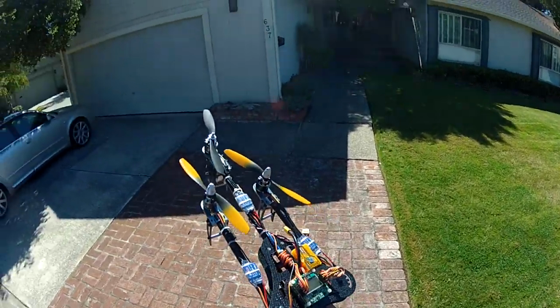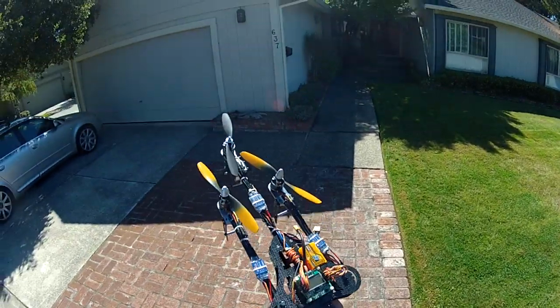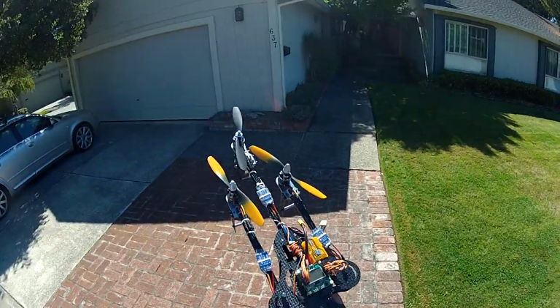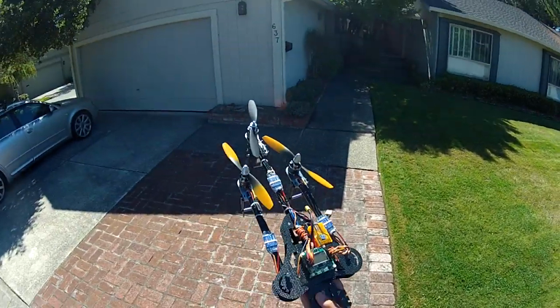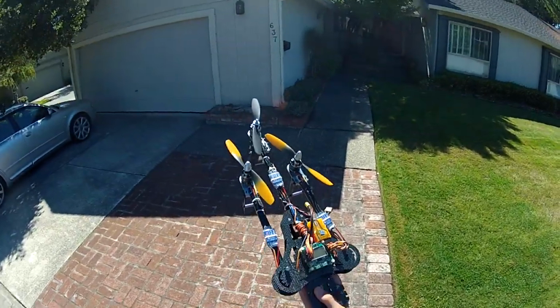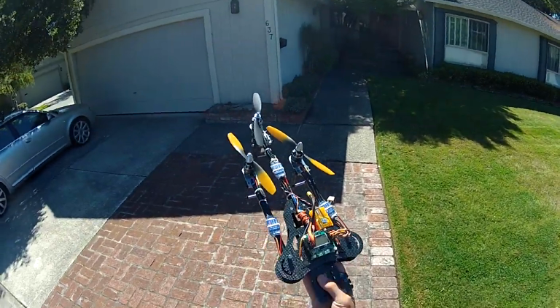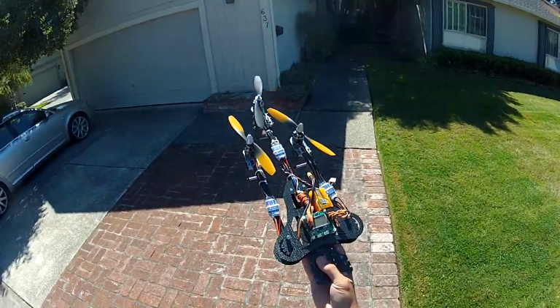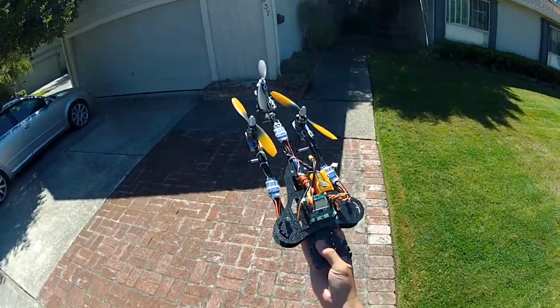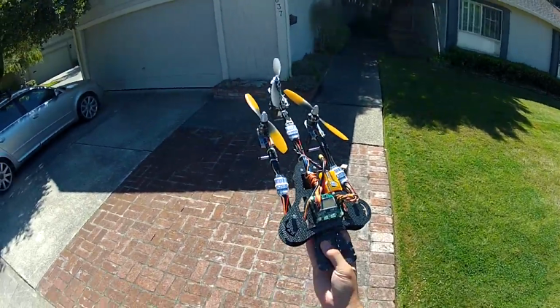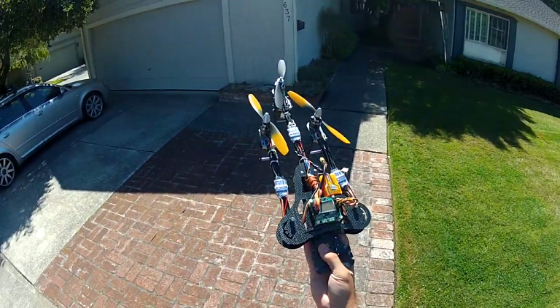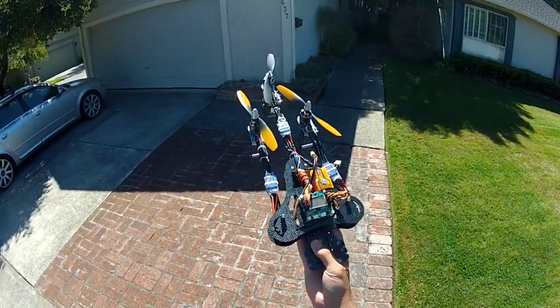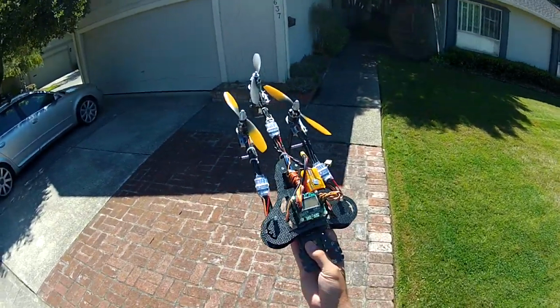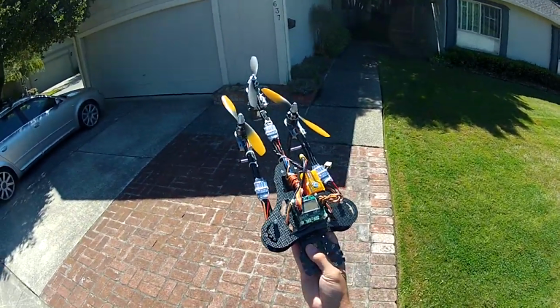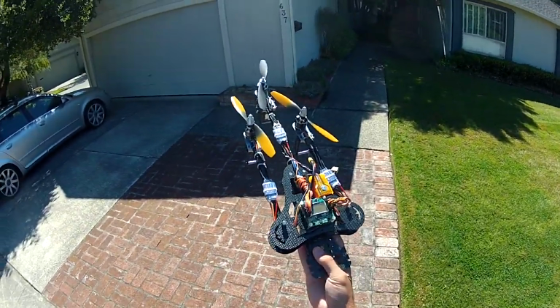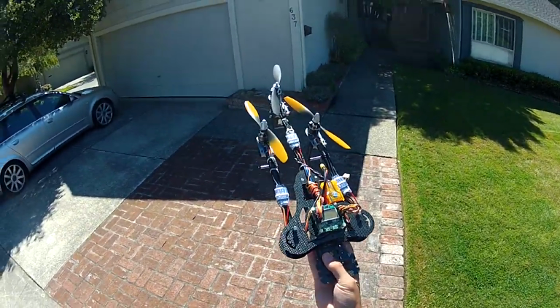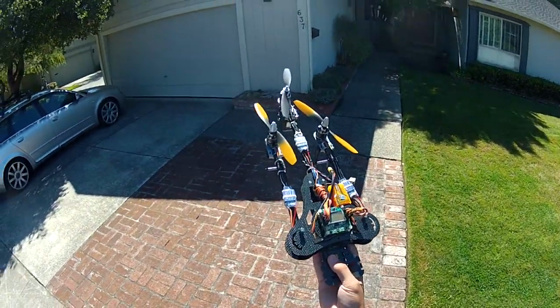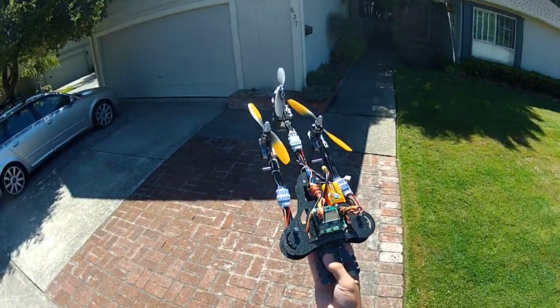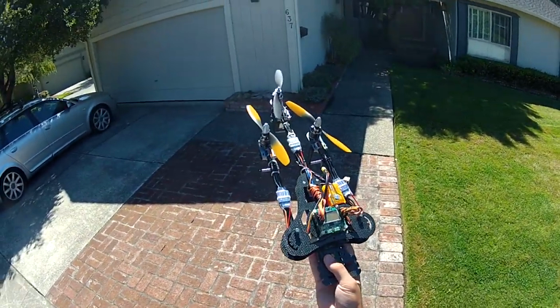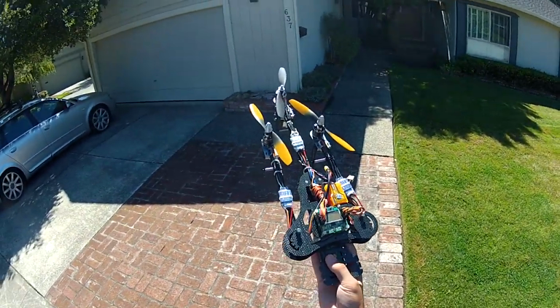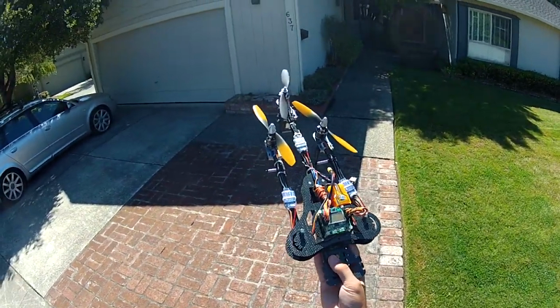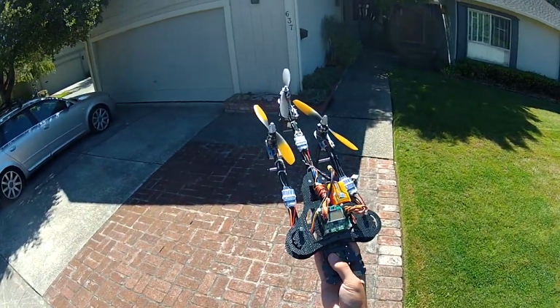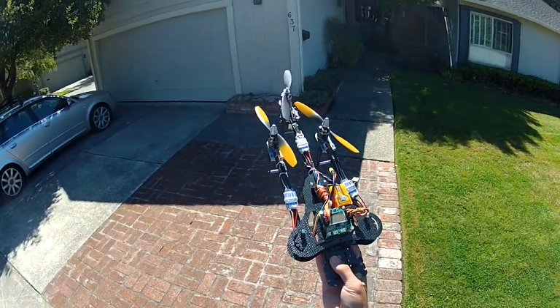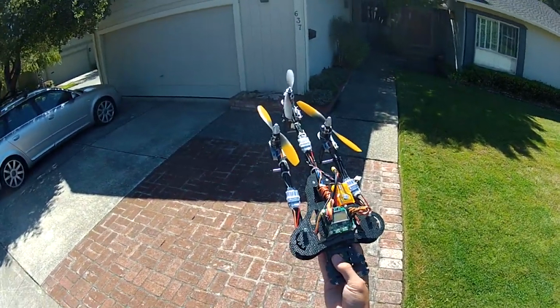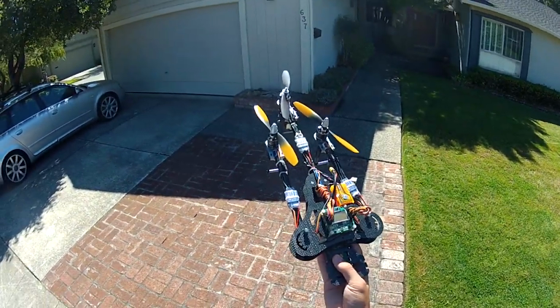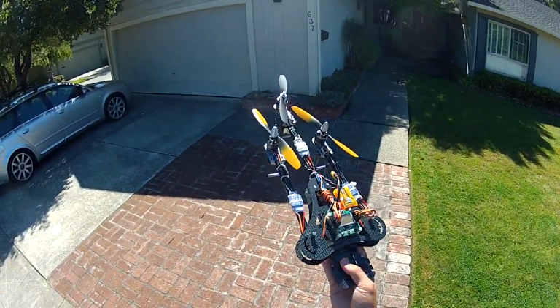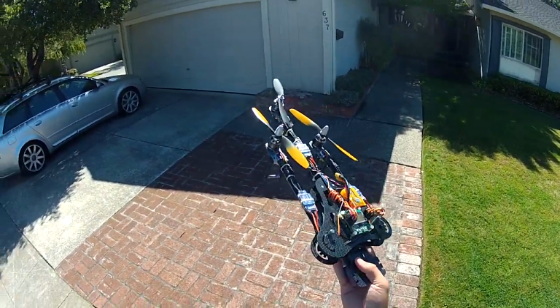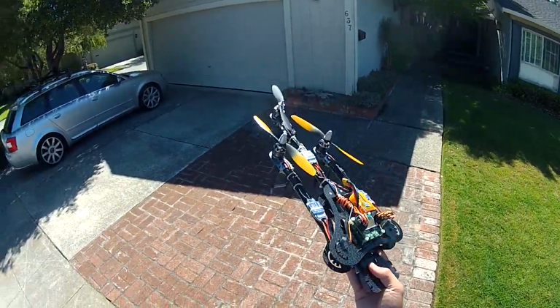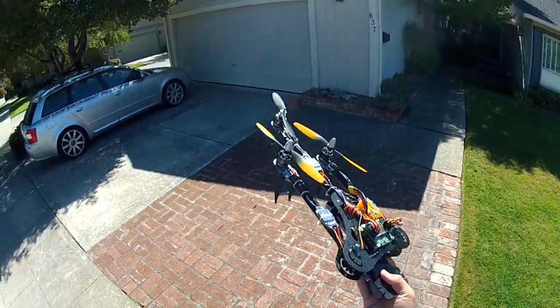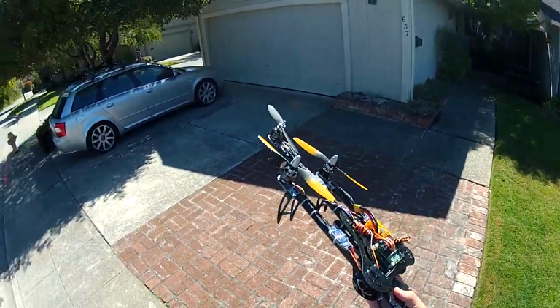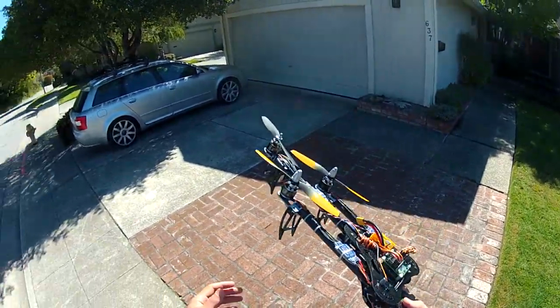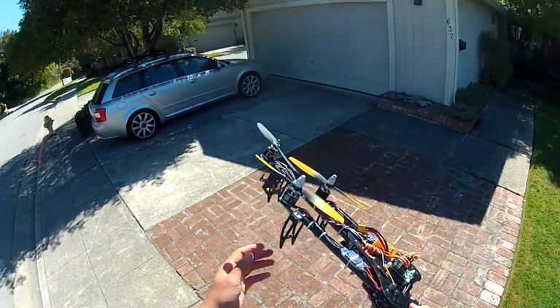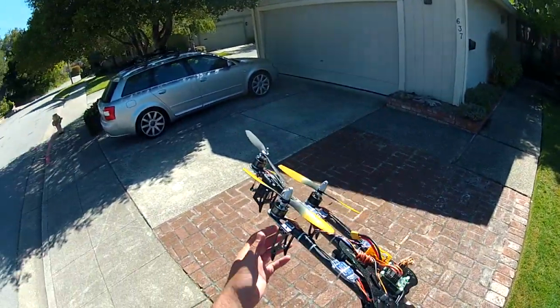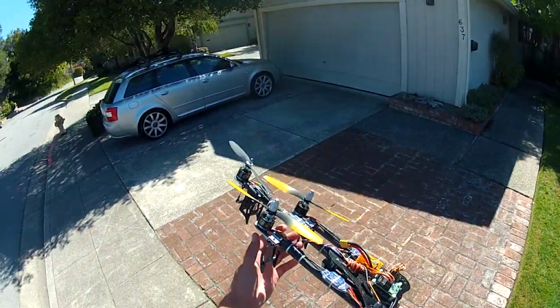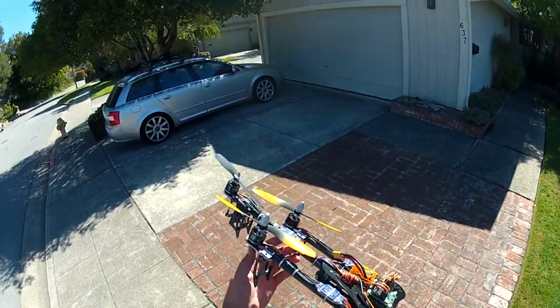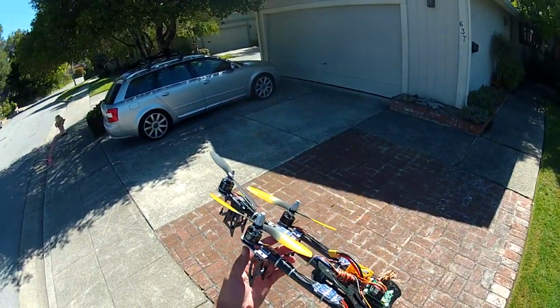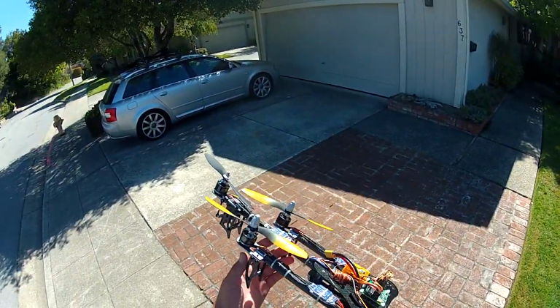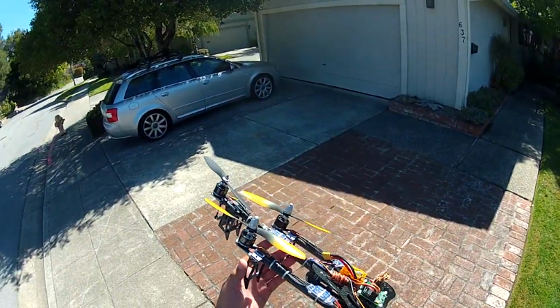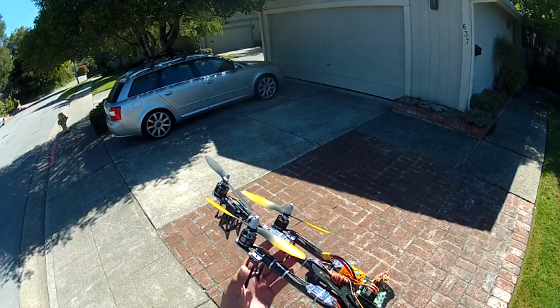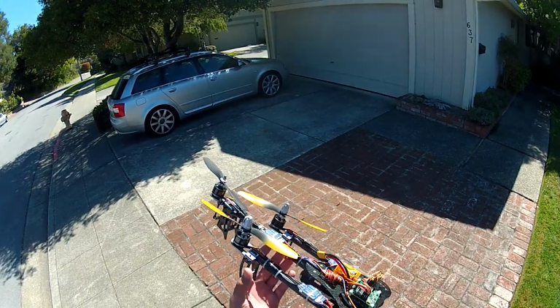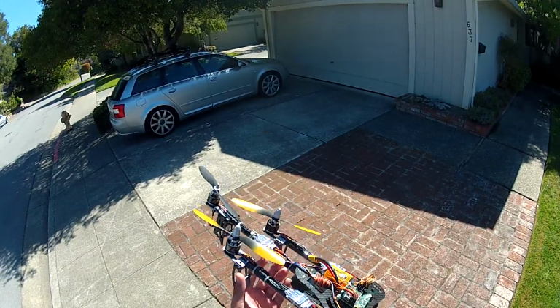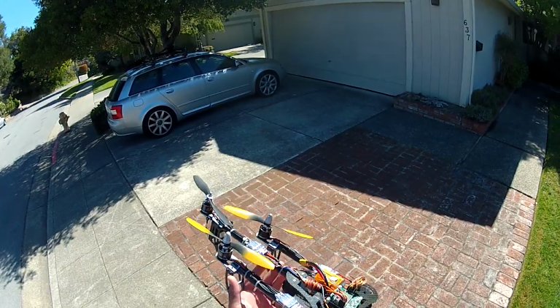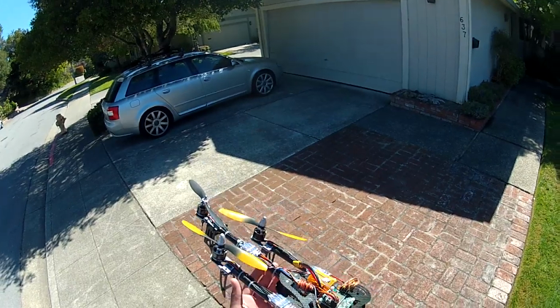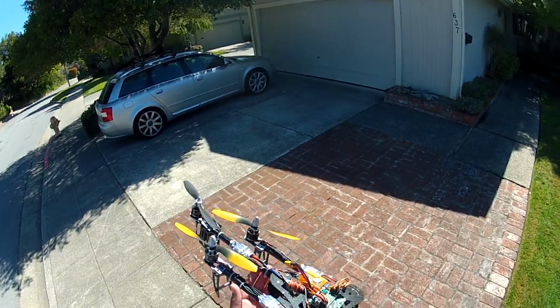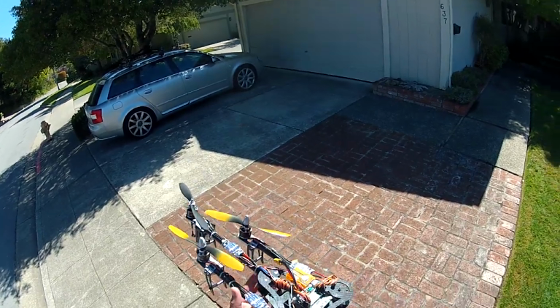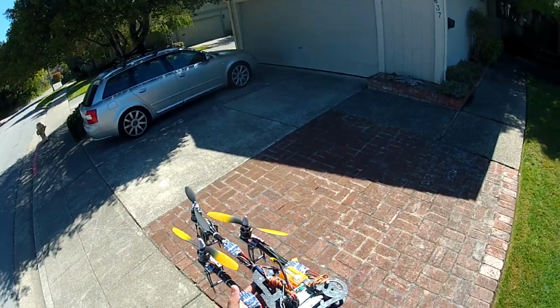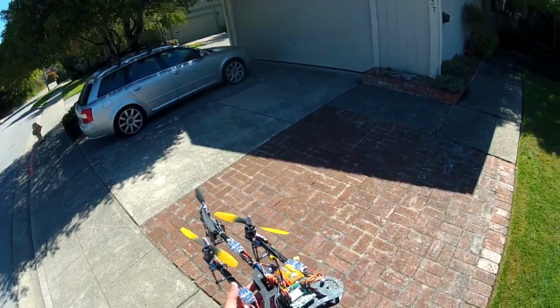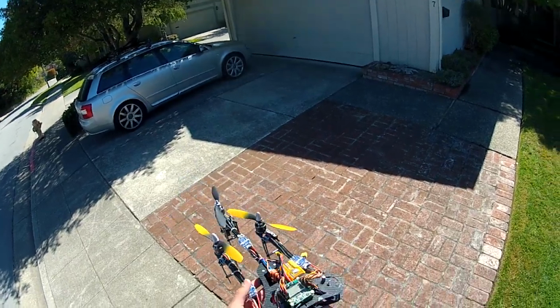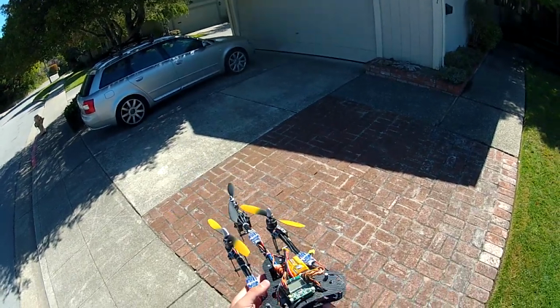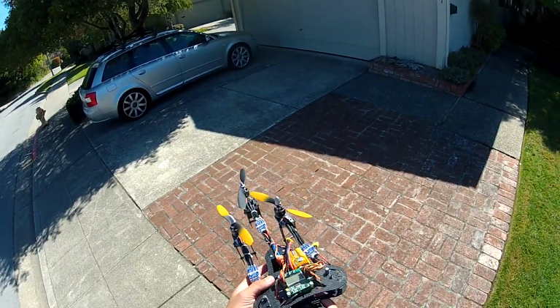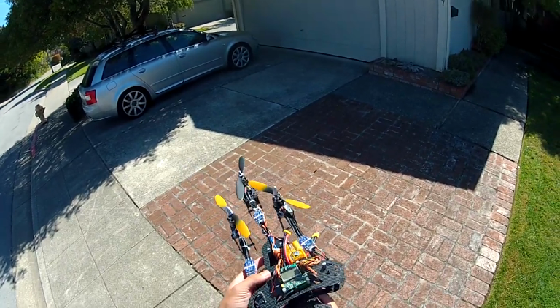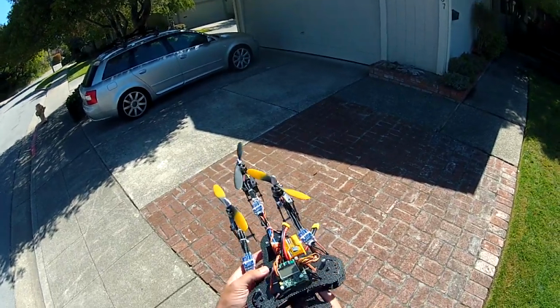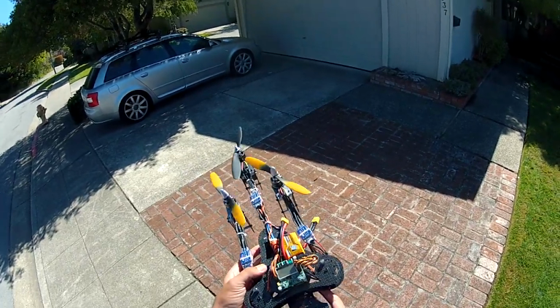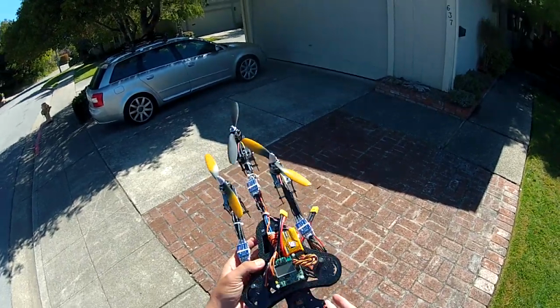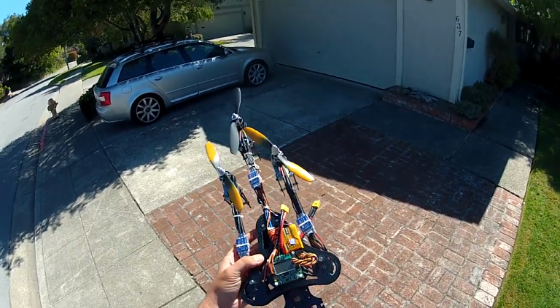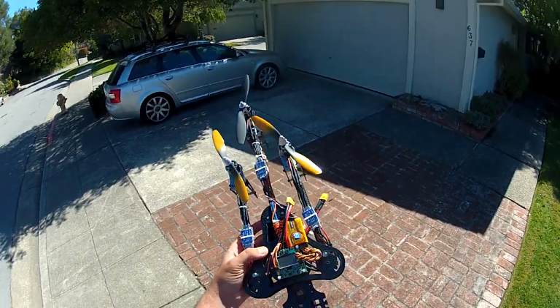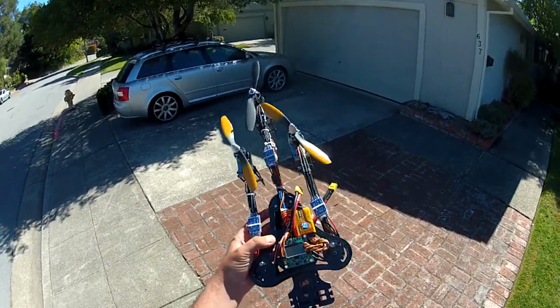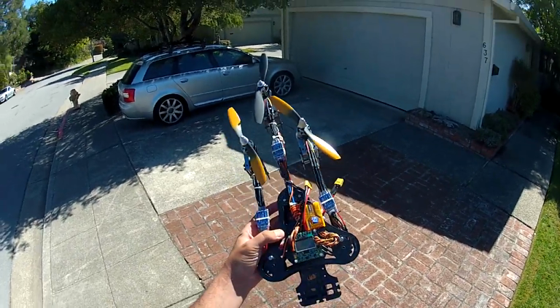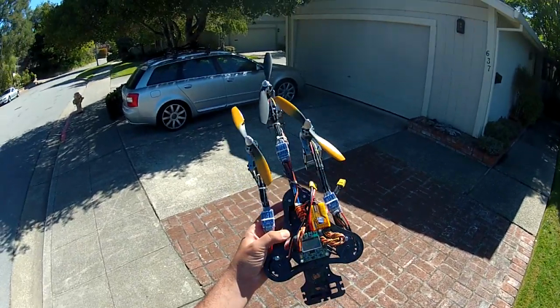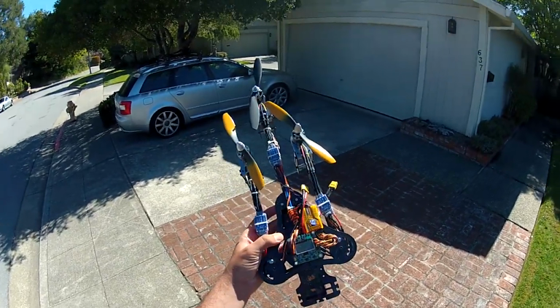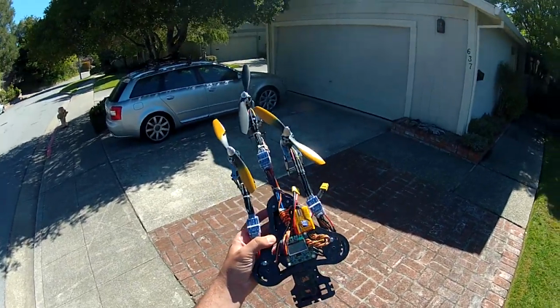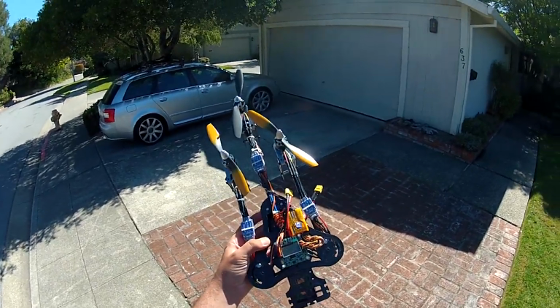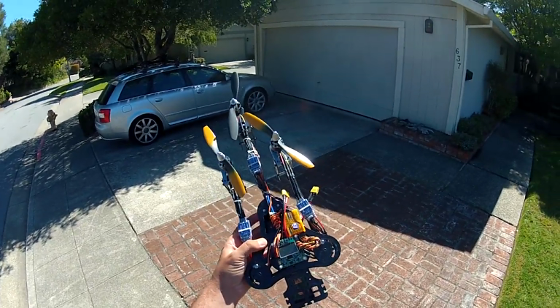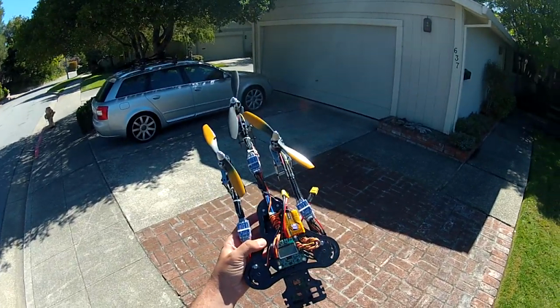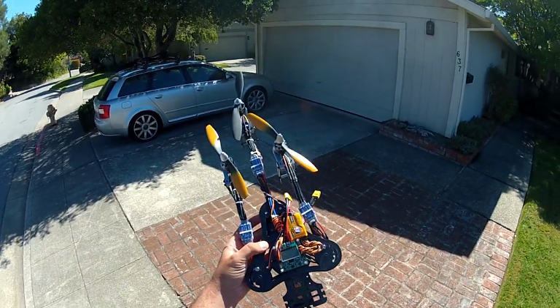Hey guys, how's it going? It's Don, otherwise known as DHDS Racer, out here today to show you the new Turnigy Talon Tricopter.